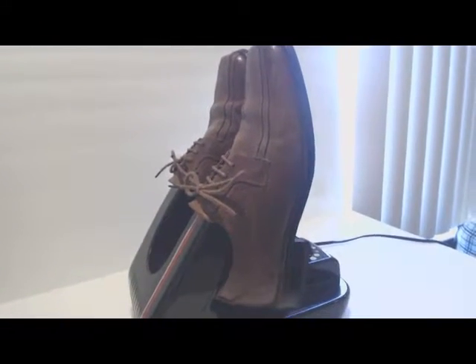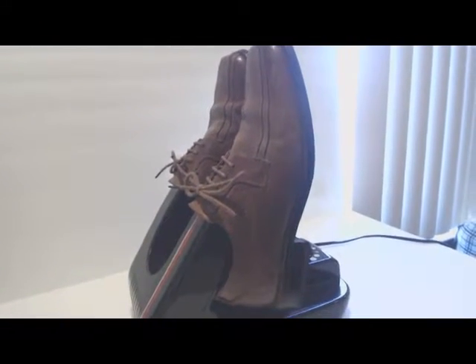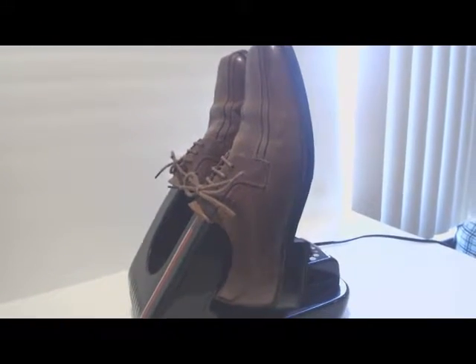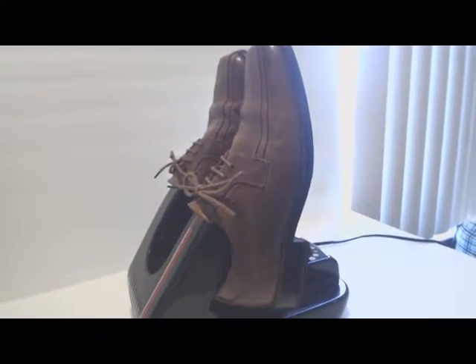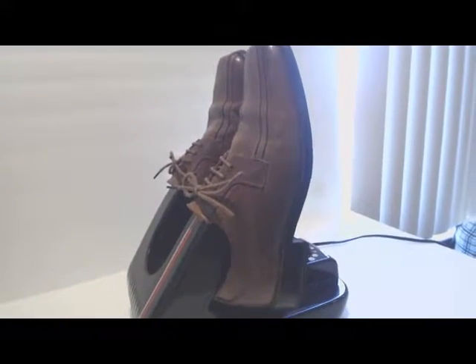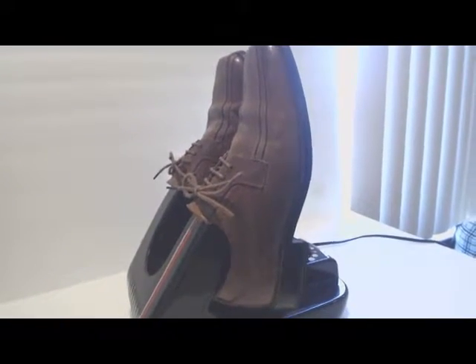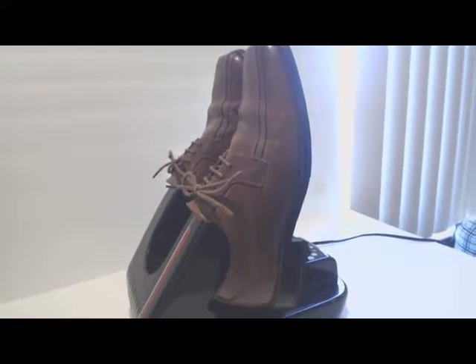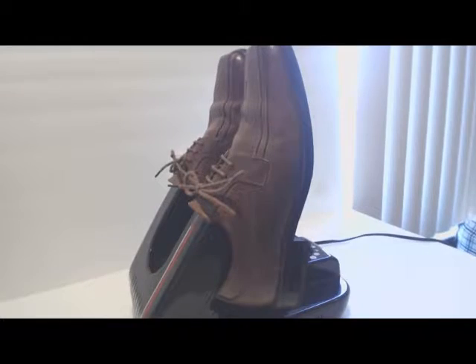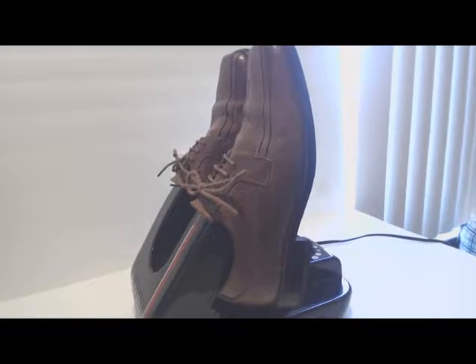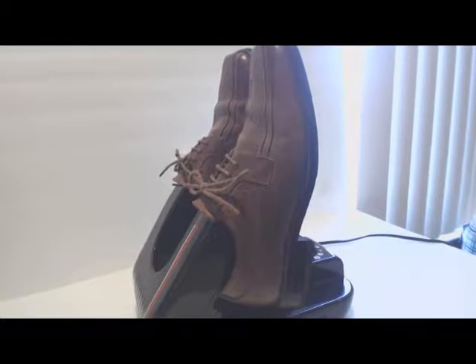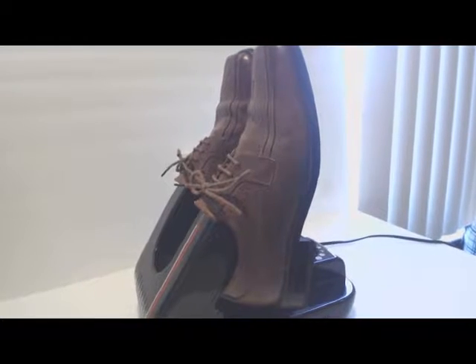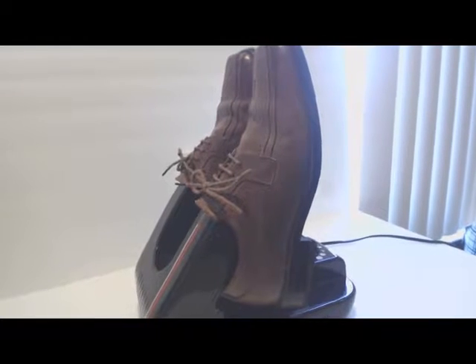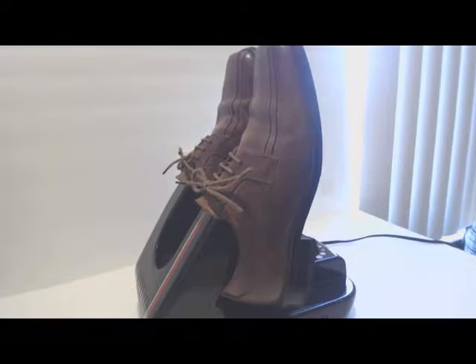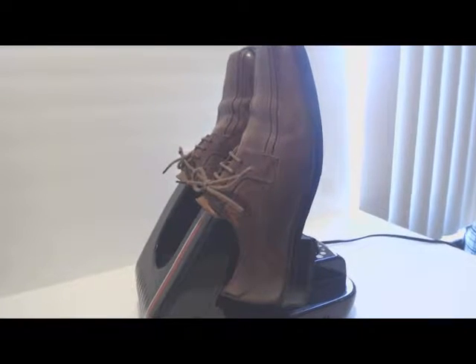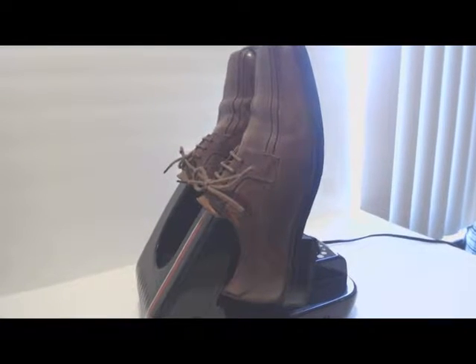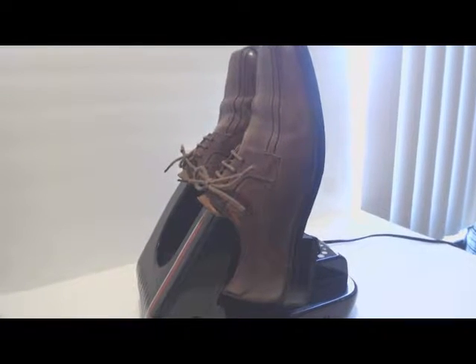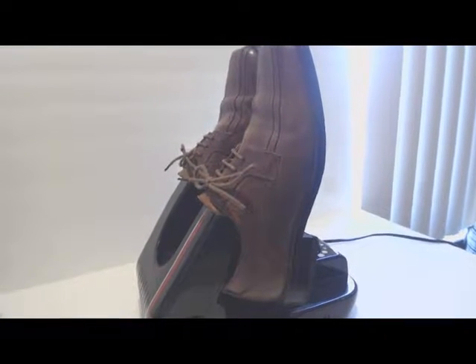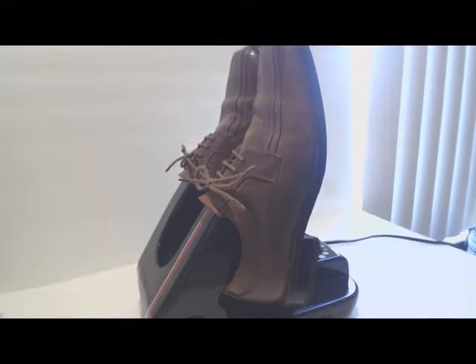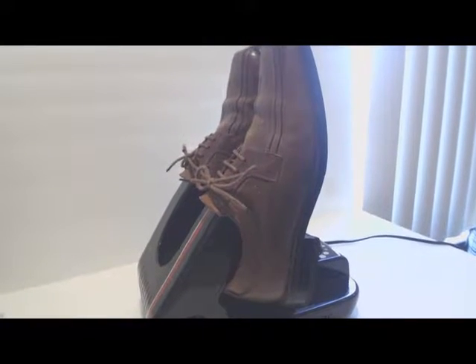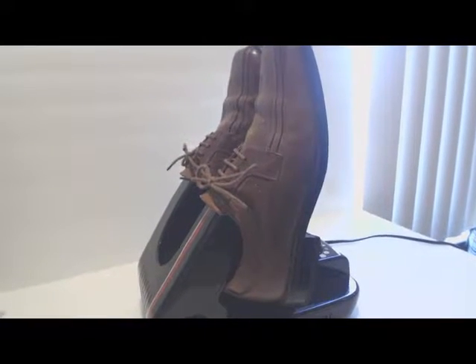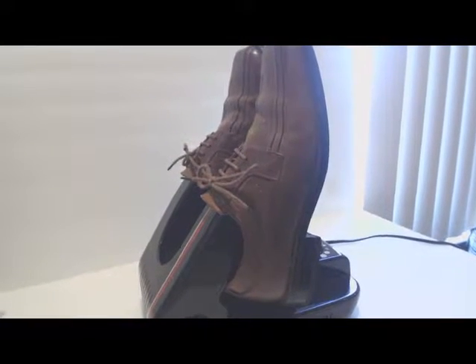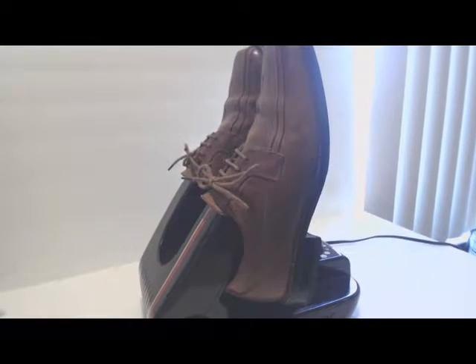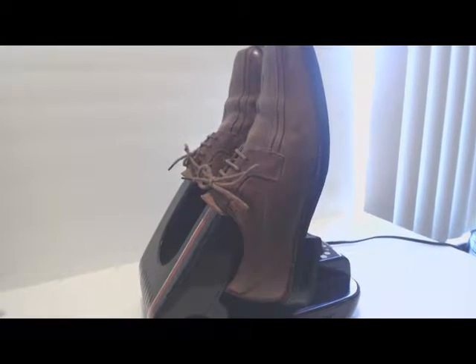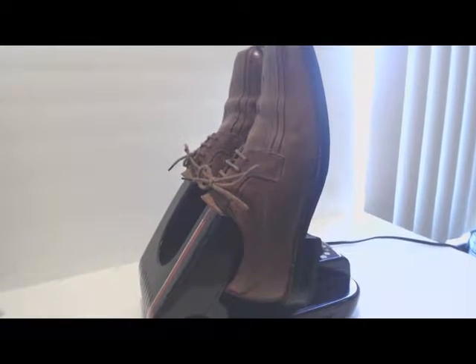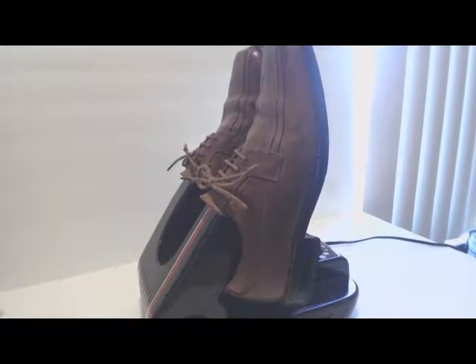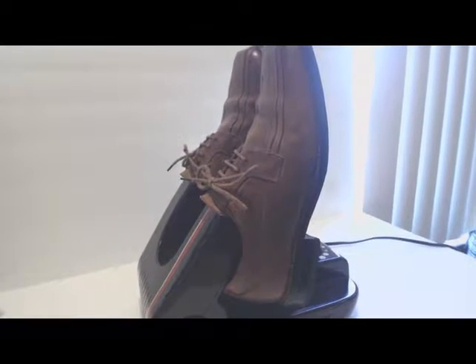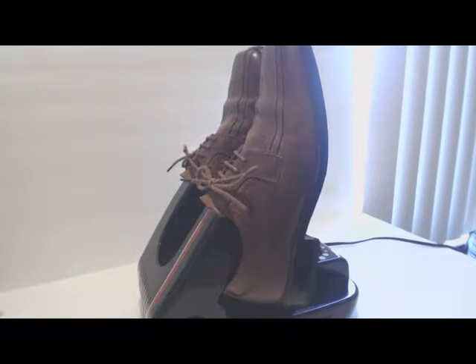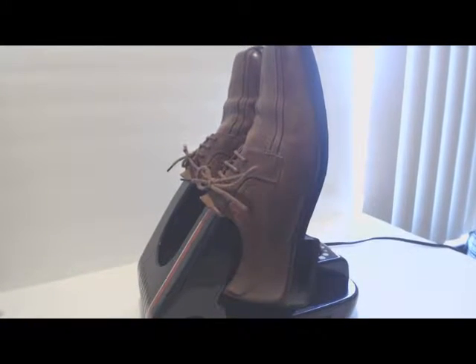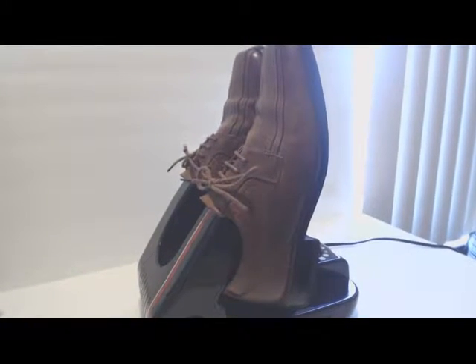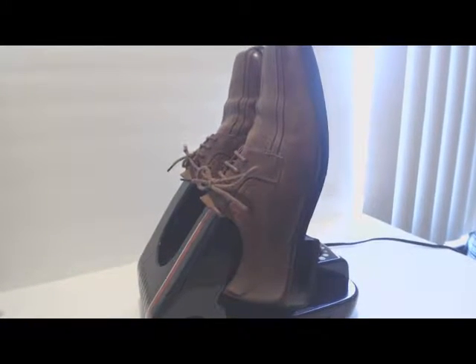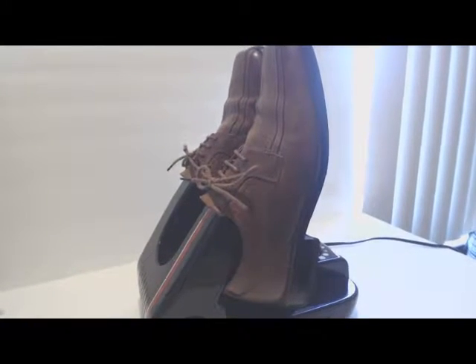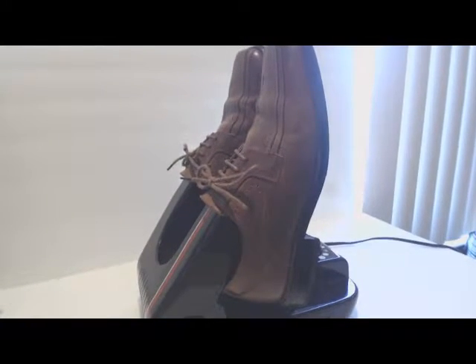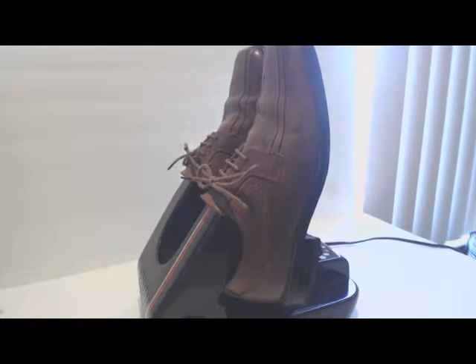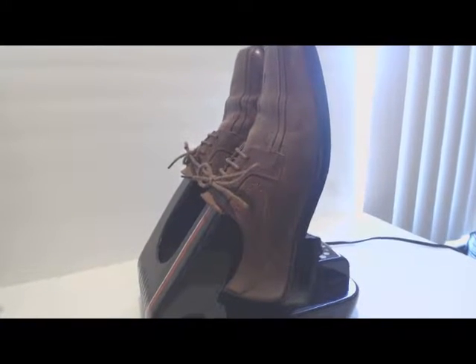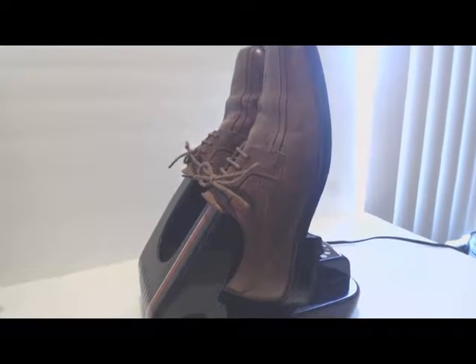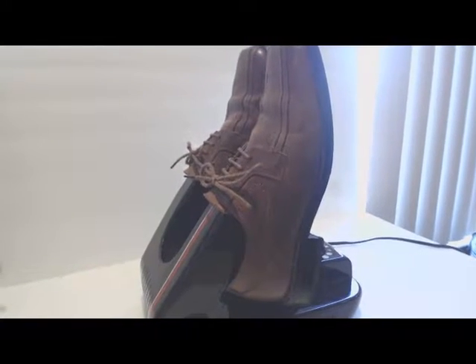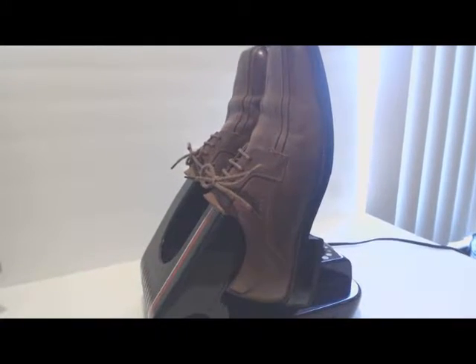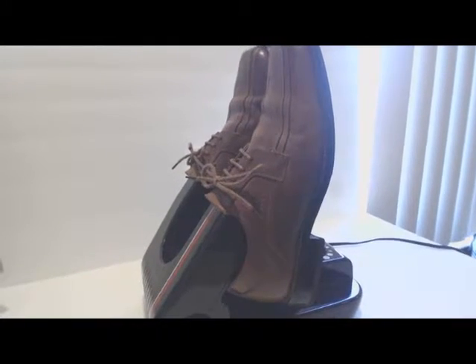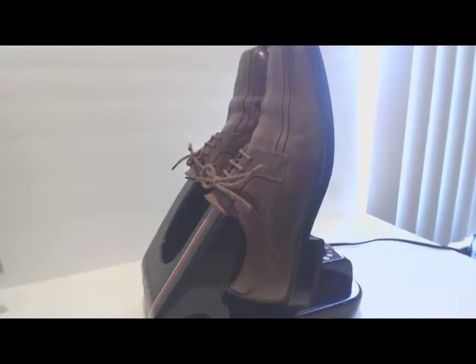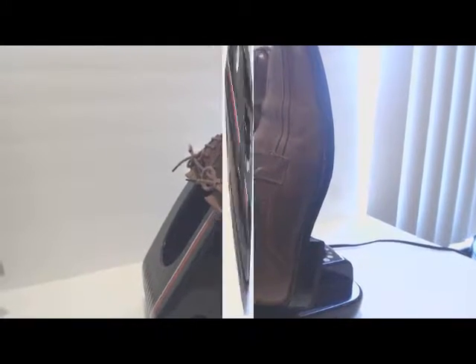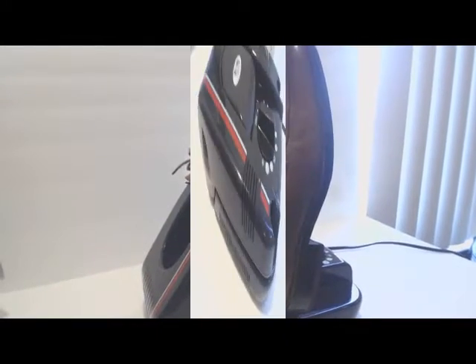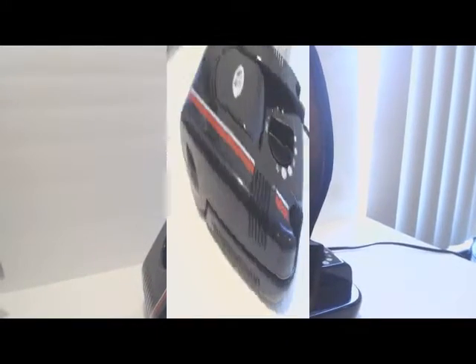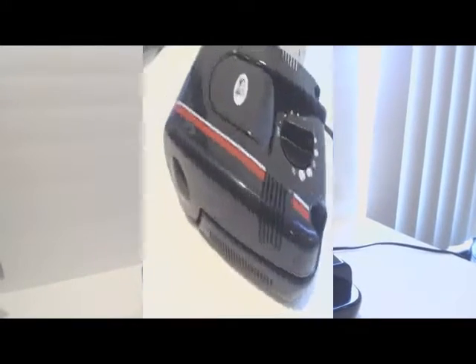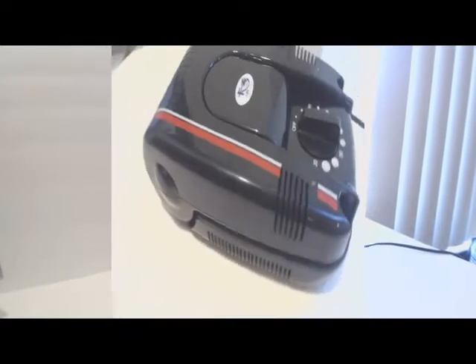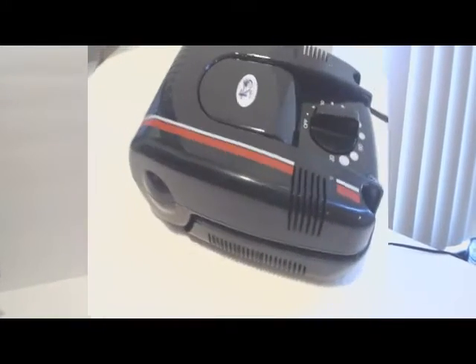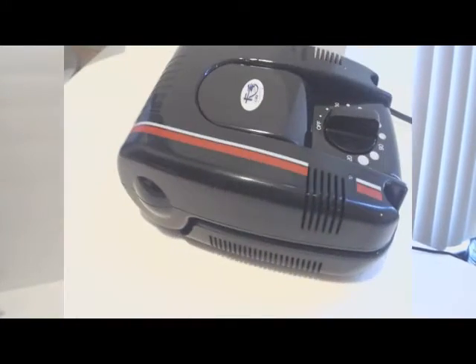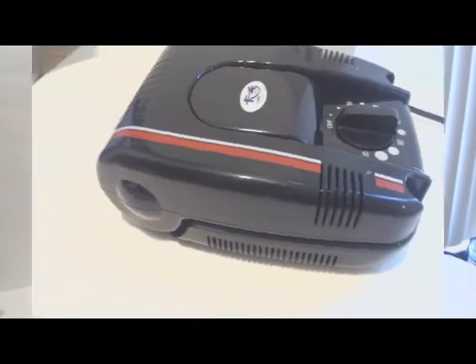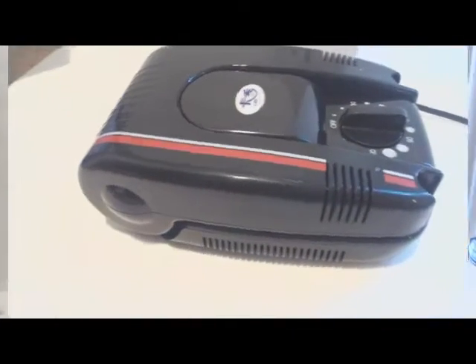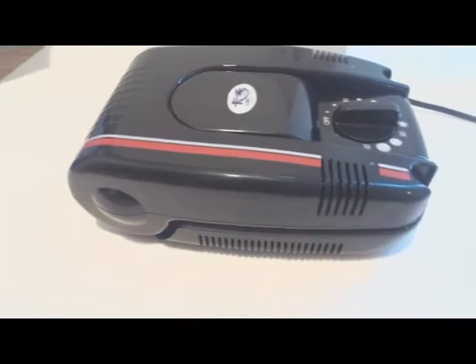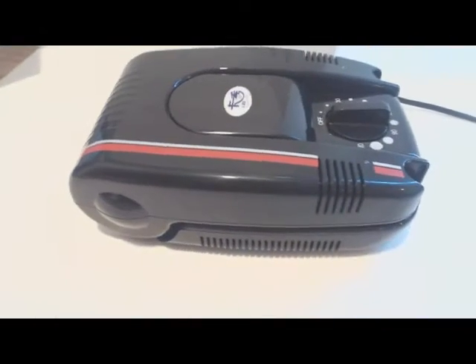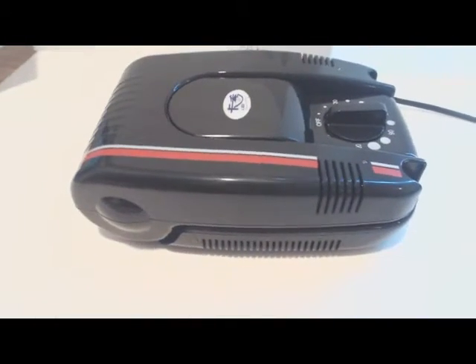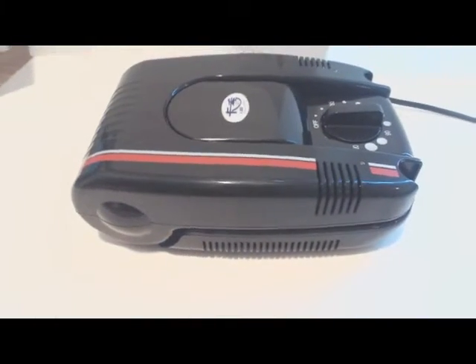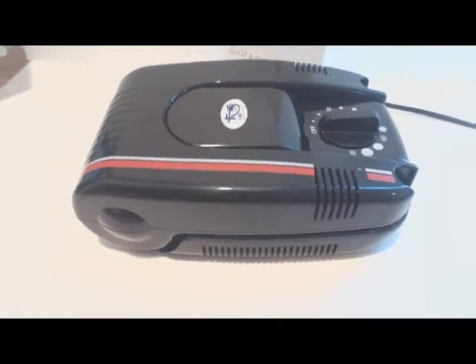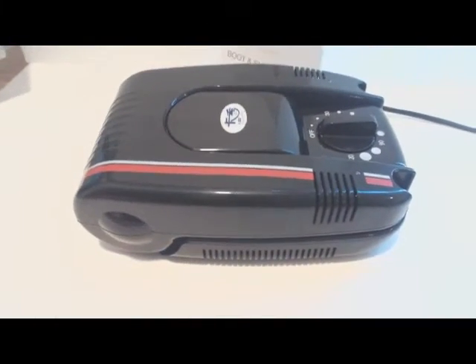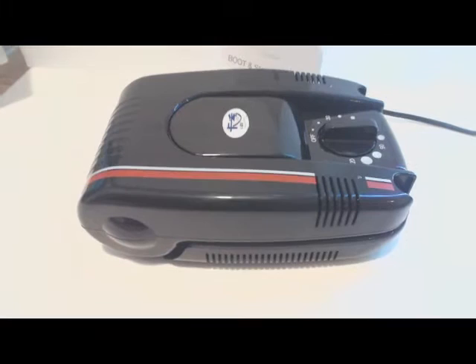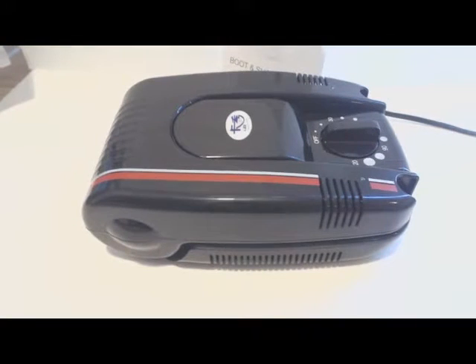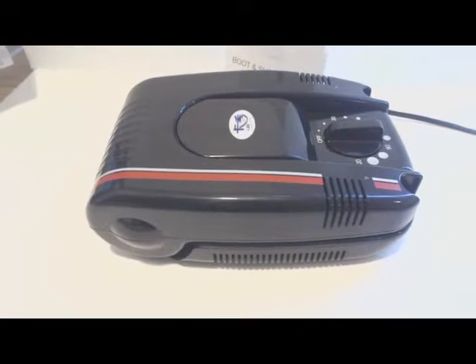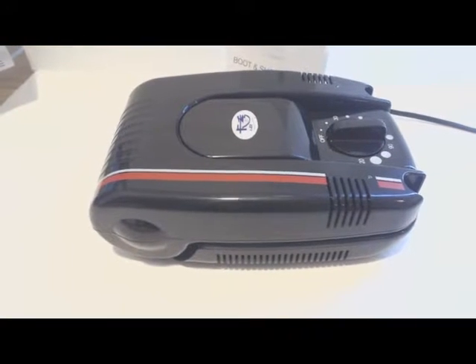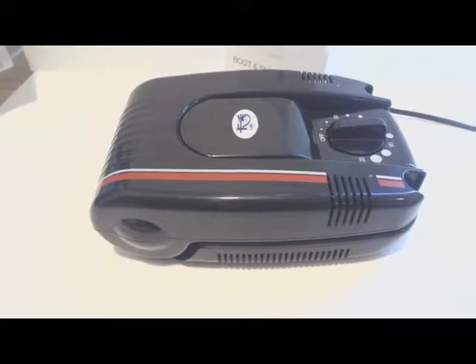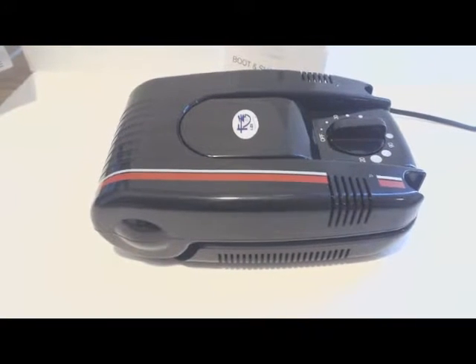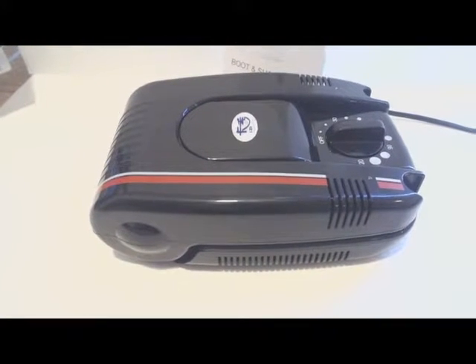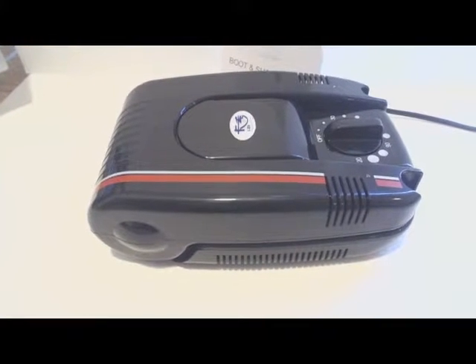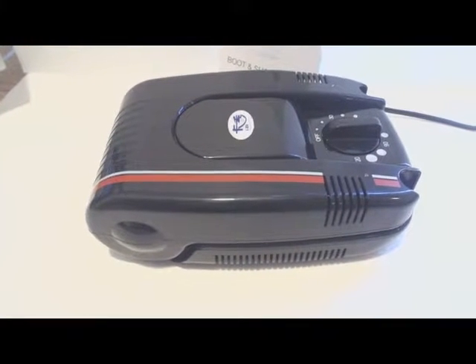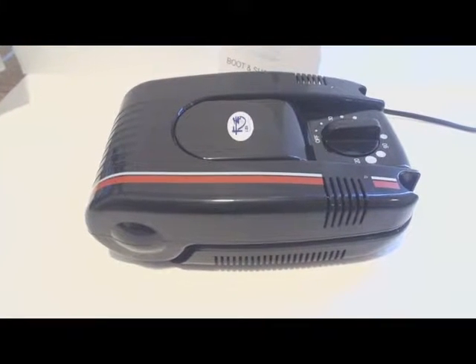The dryer works well, and it can dry the insides of your shoes from wet weather like rain and snow. It works as advertised, and it's easy to use.